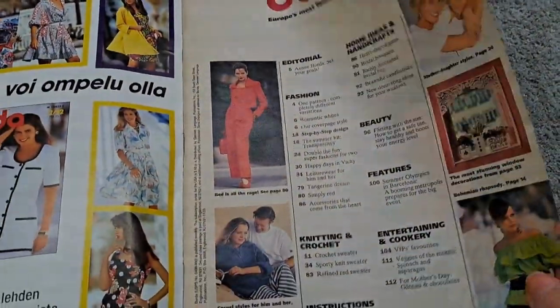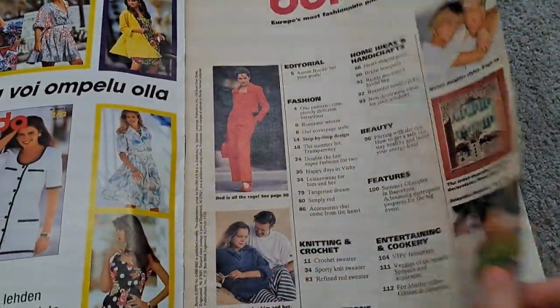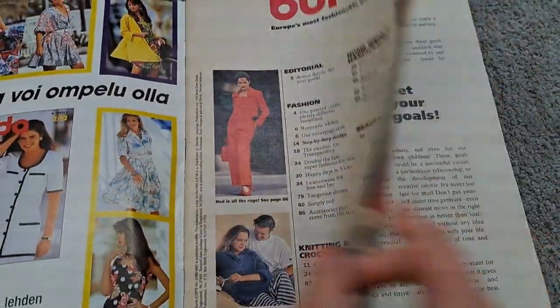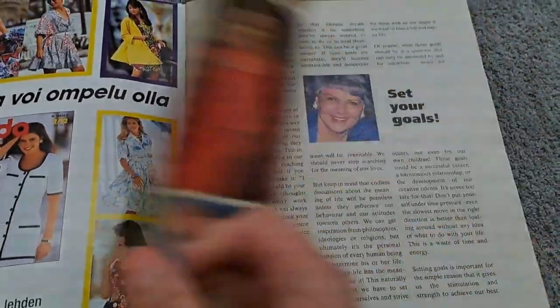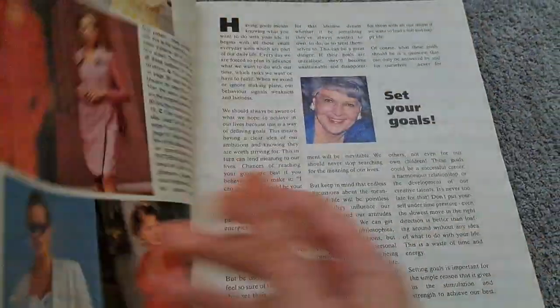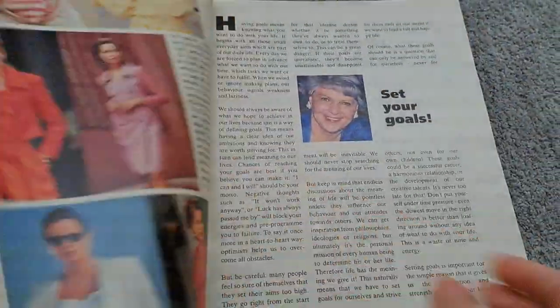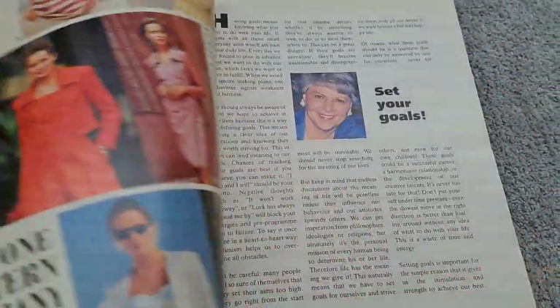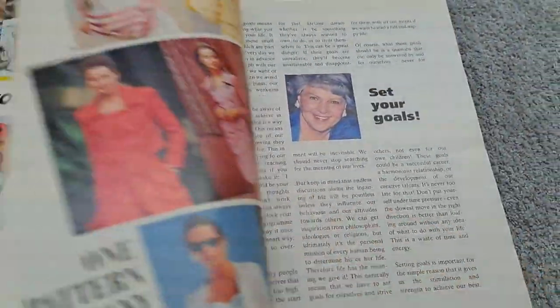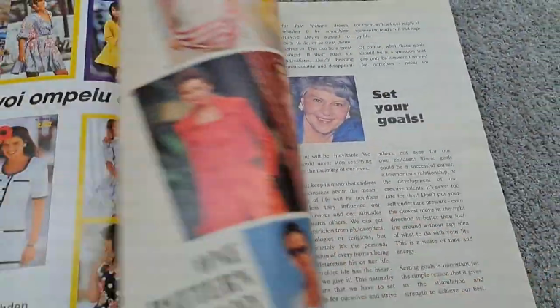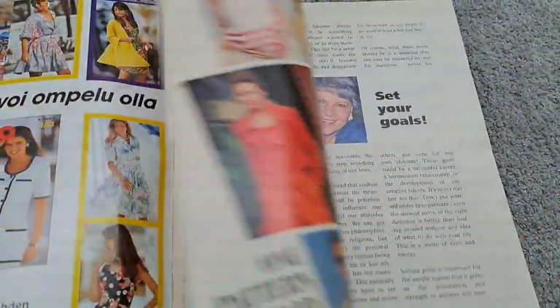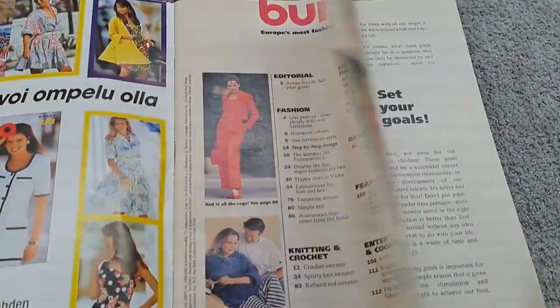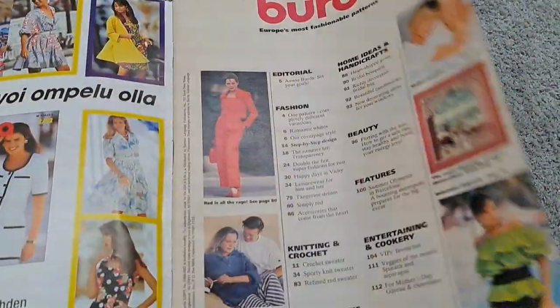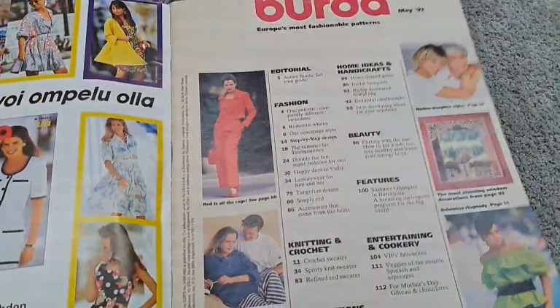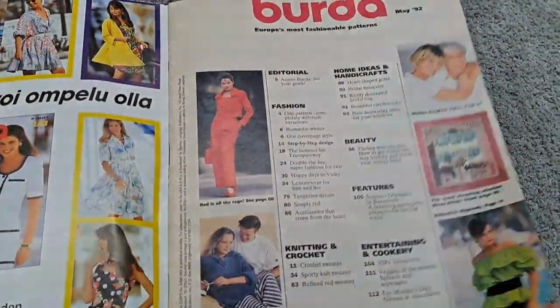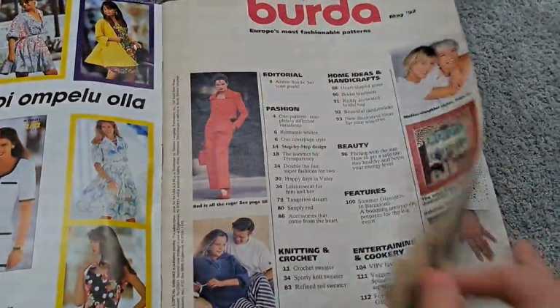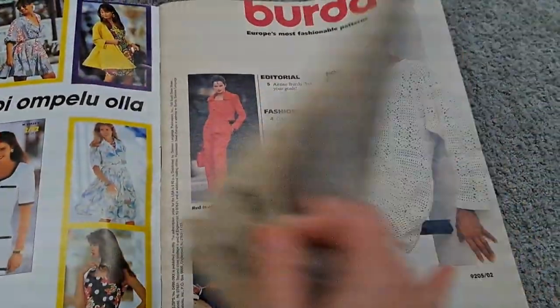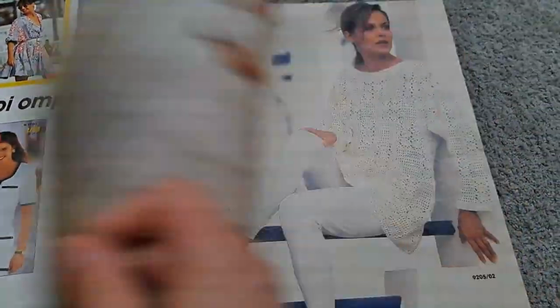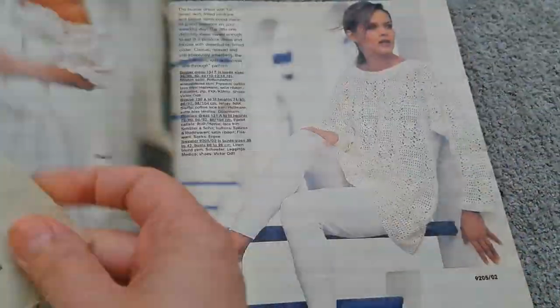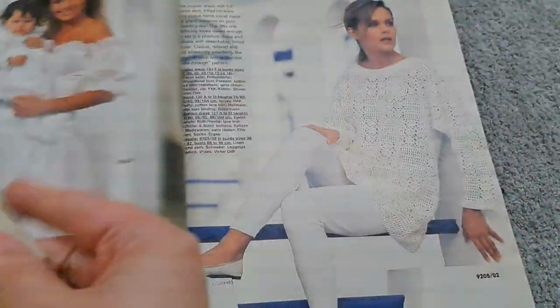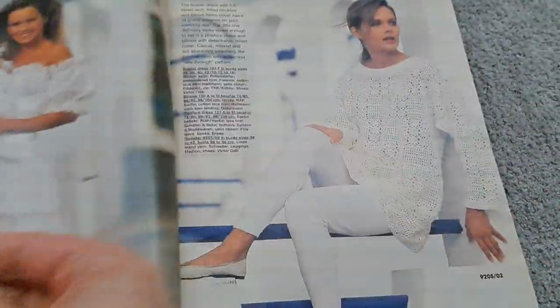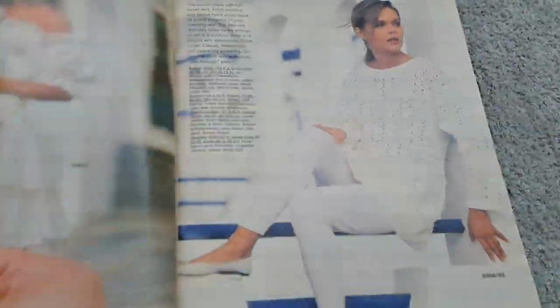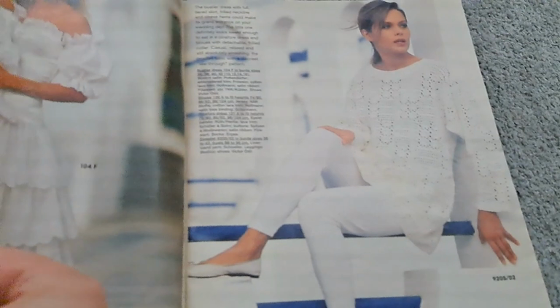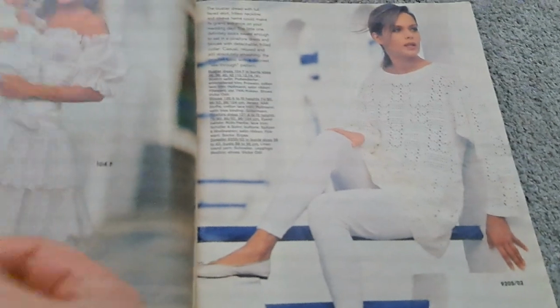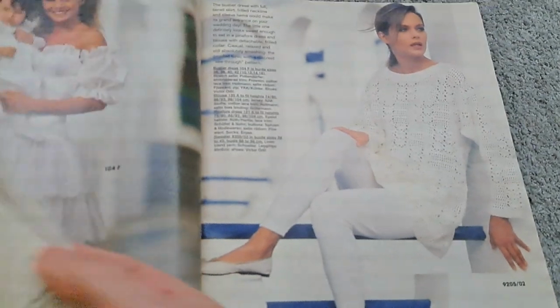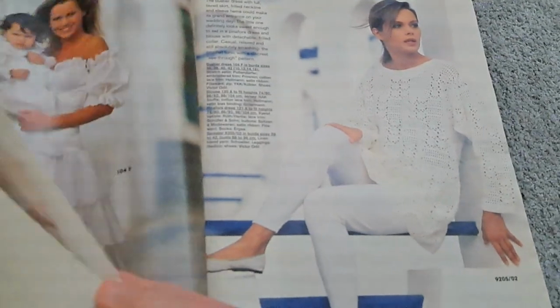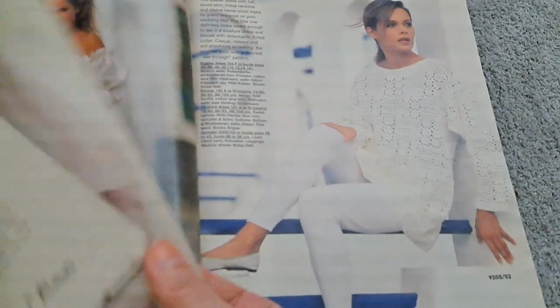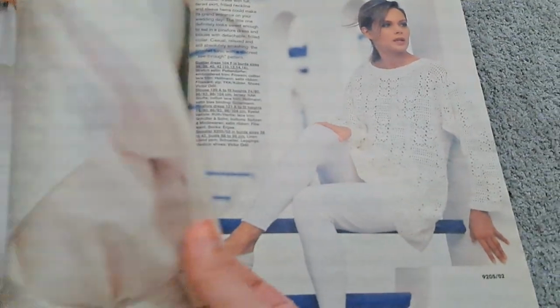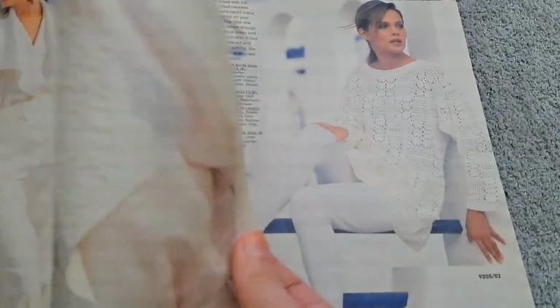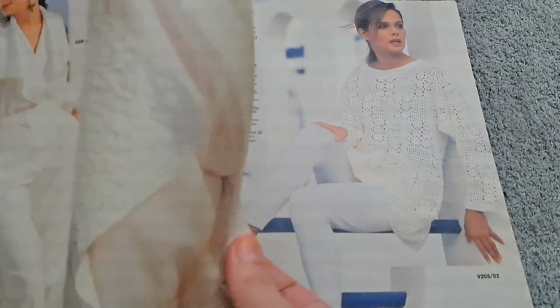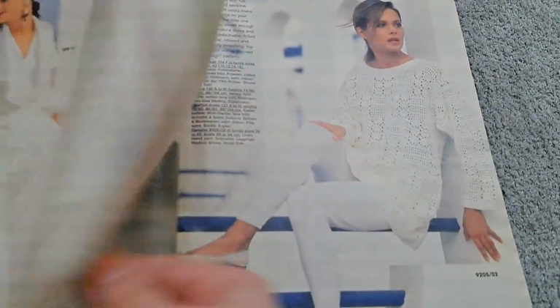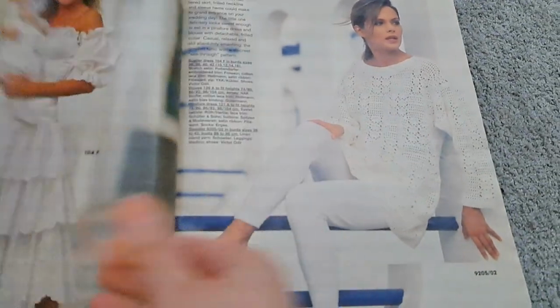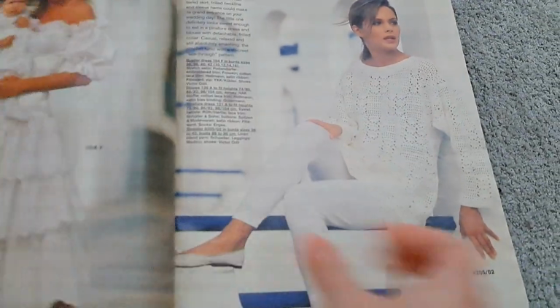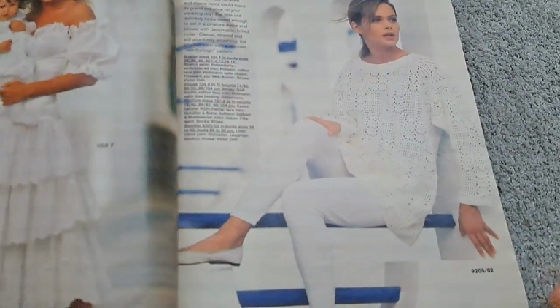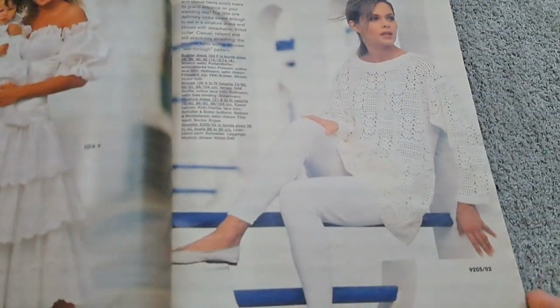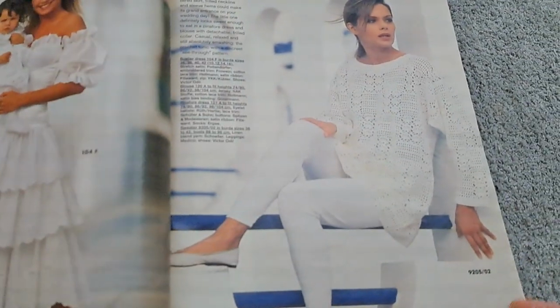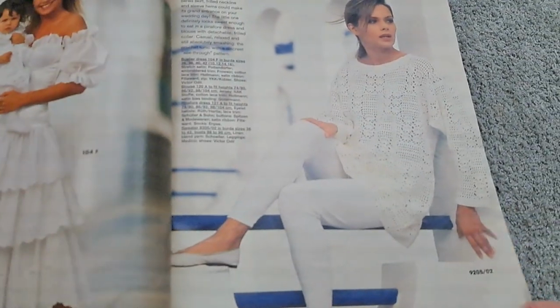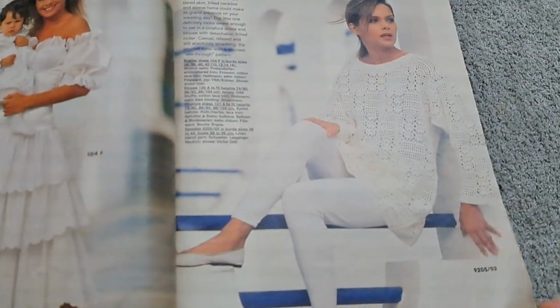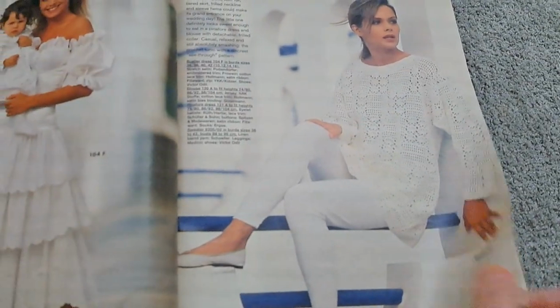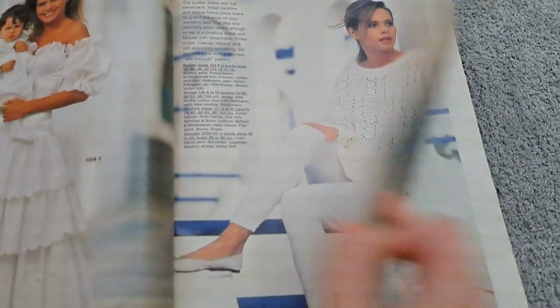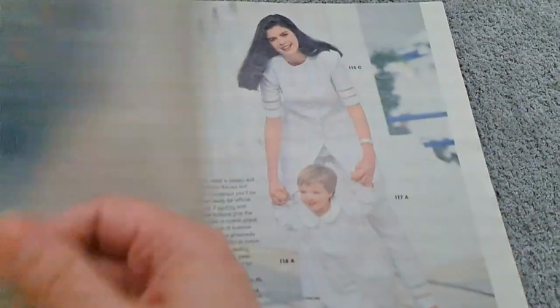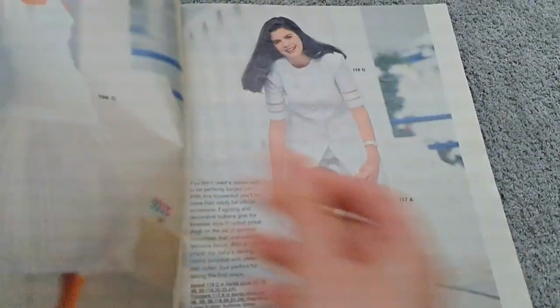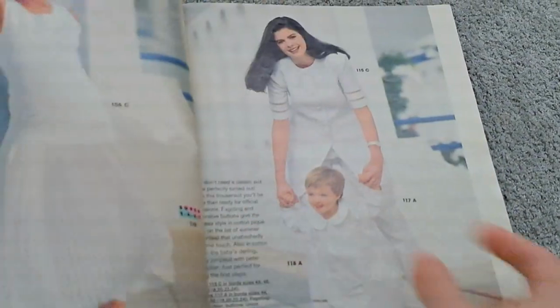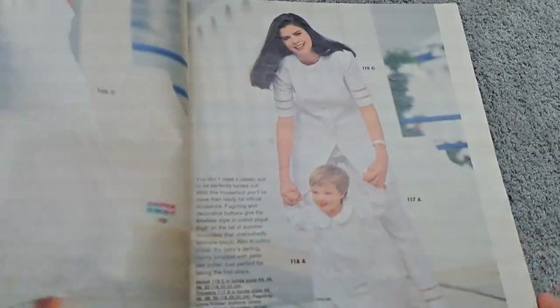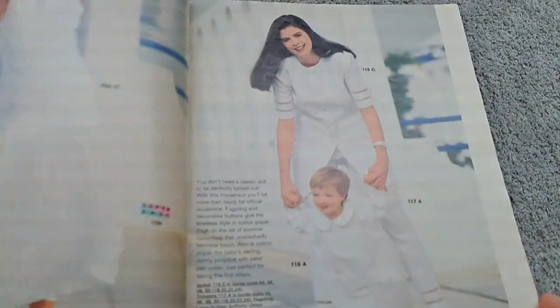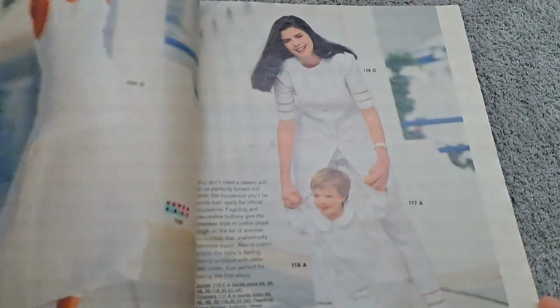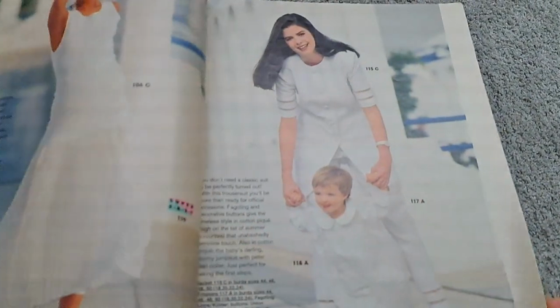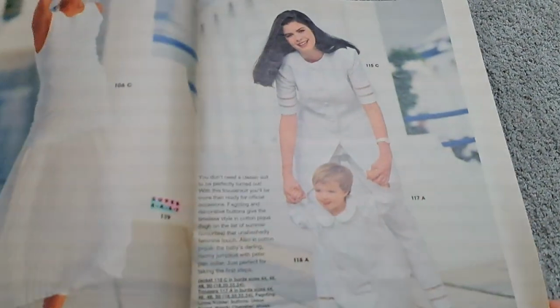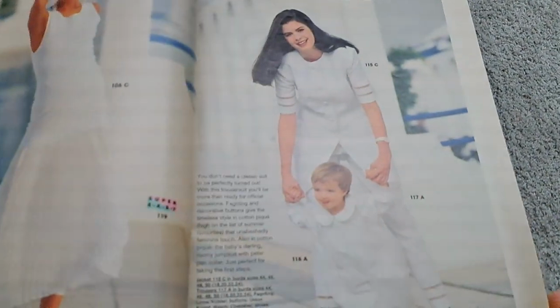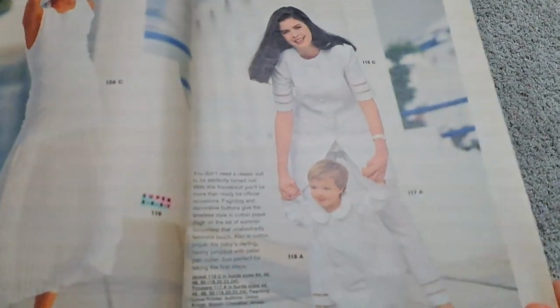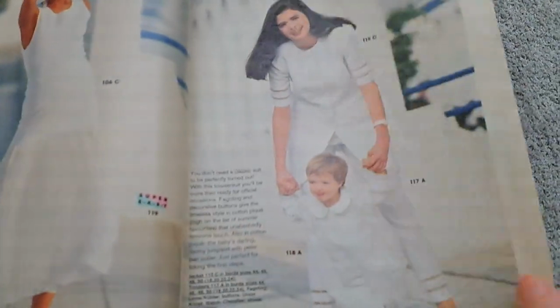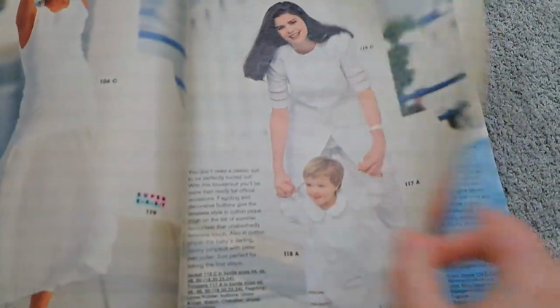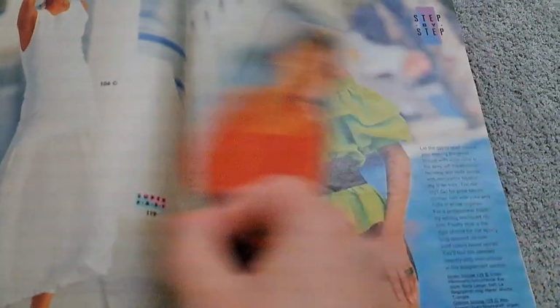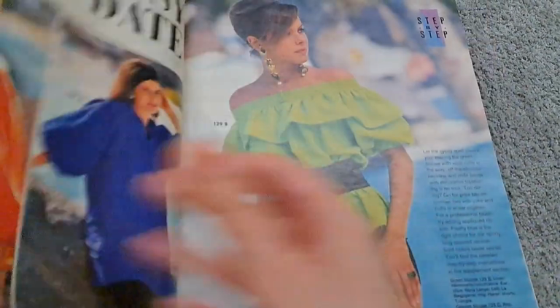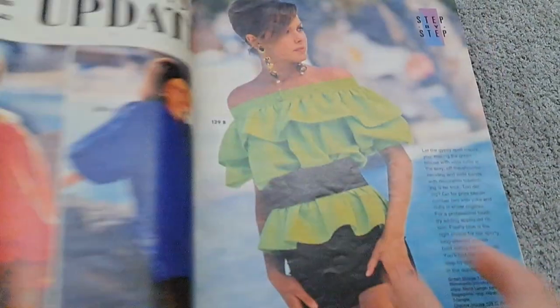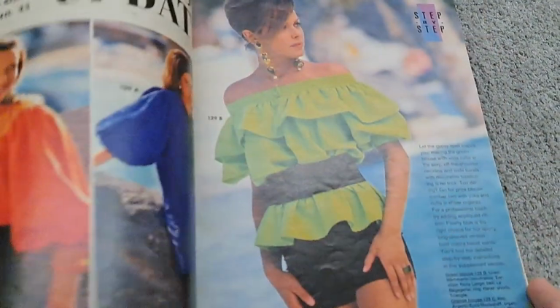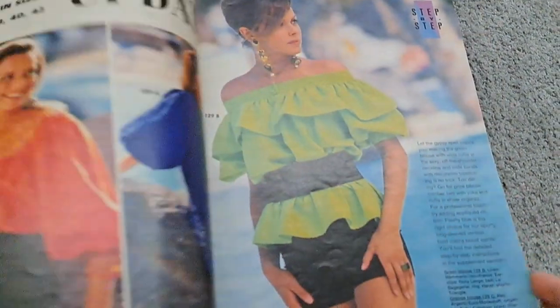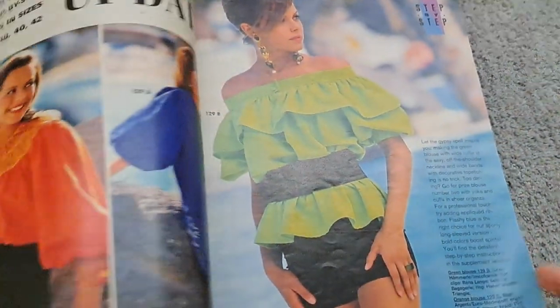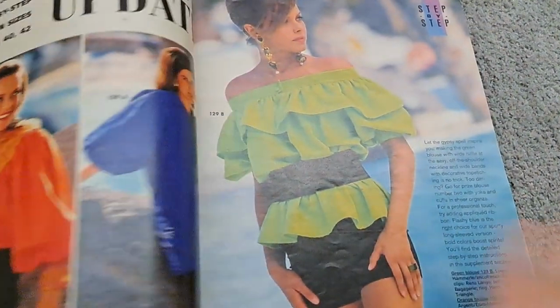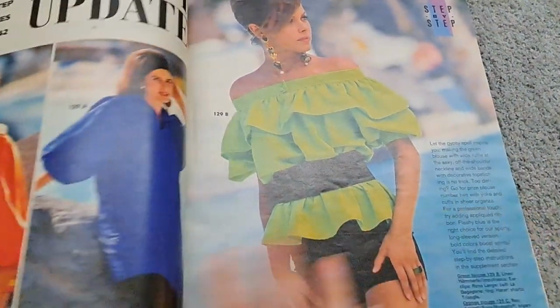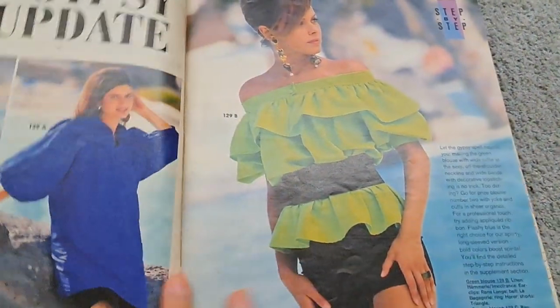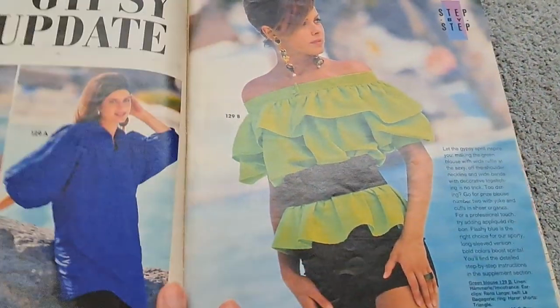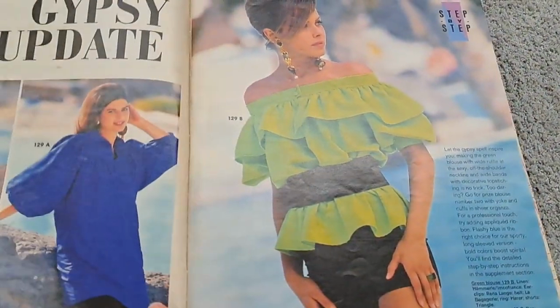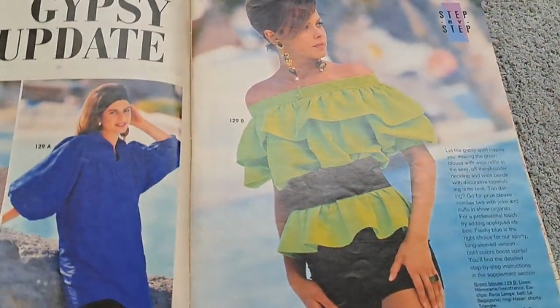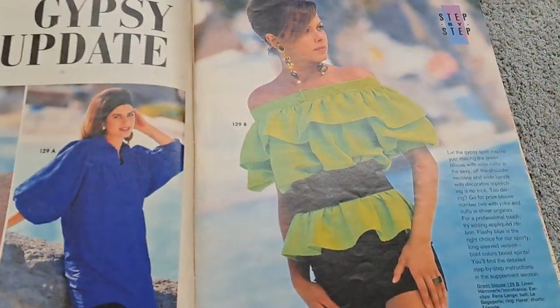During the early 90s, gypsy inspired fashion was a big thing and this volume of Burda celebrates it to the max.